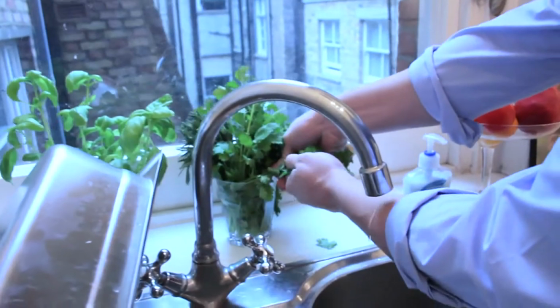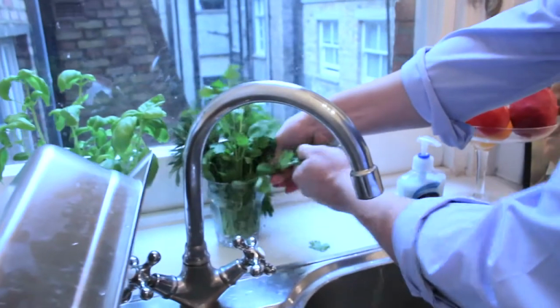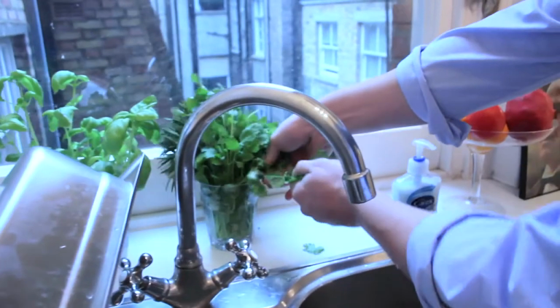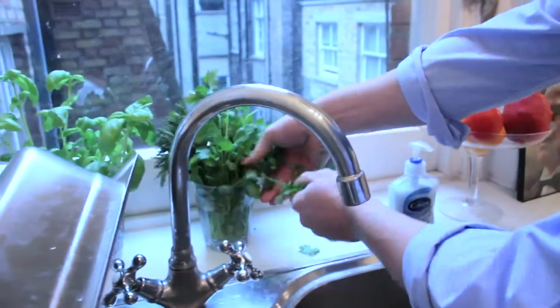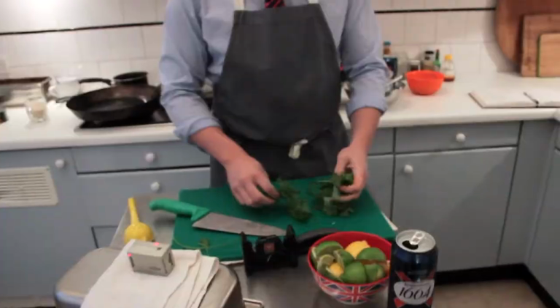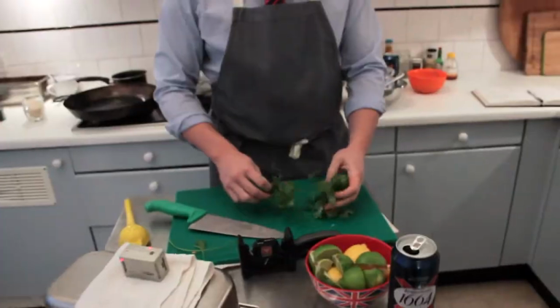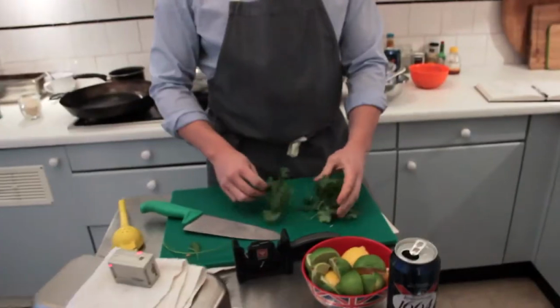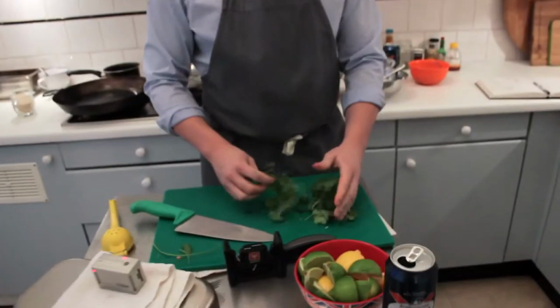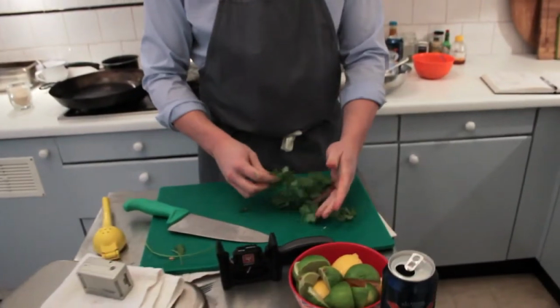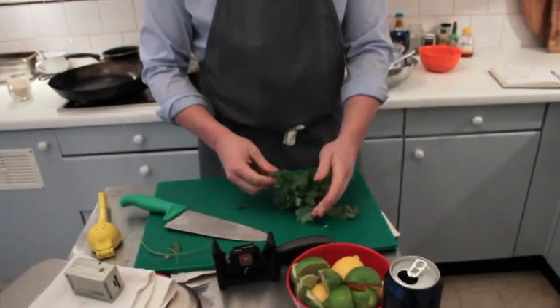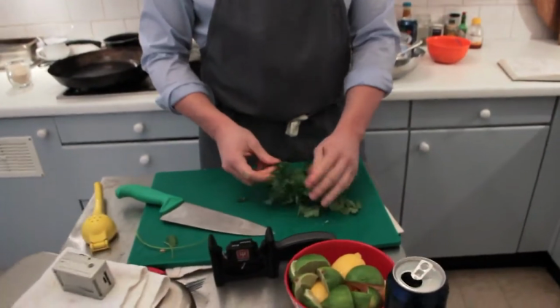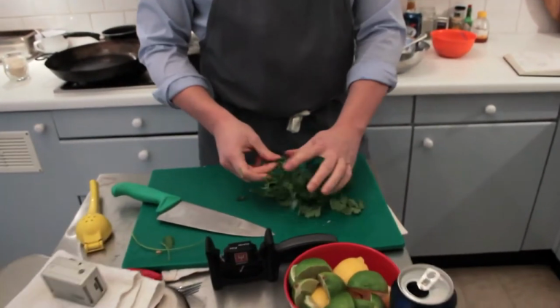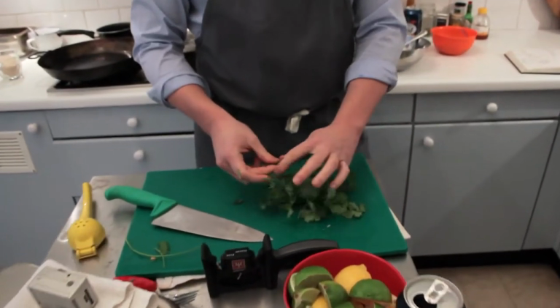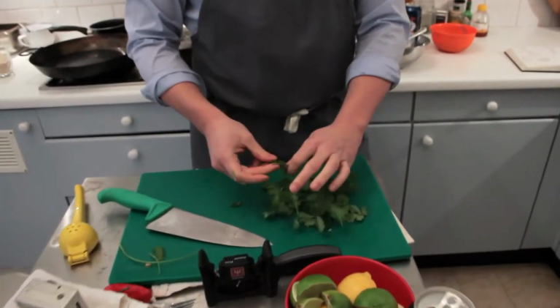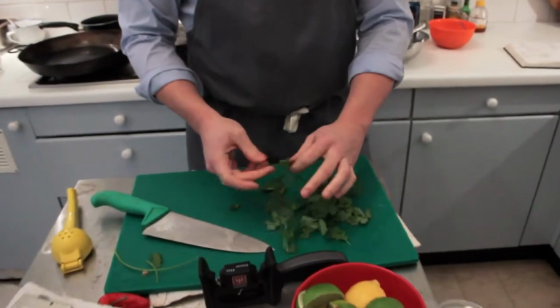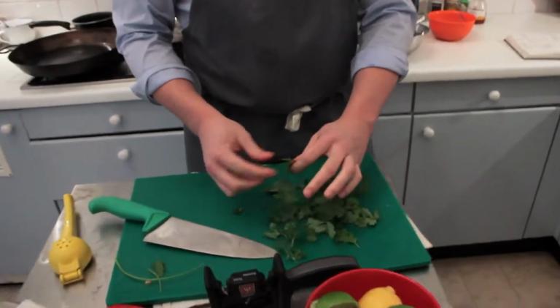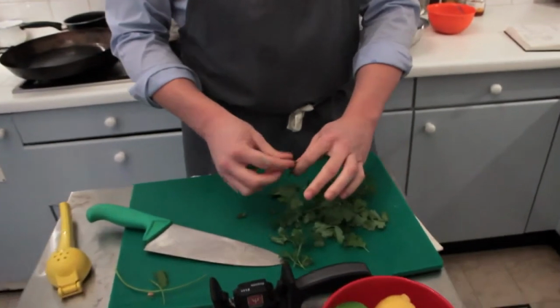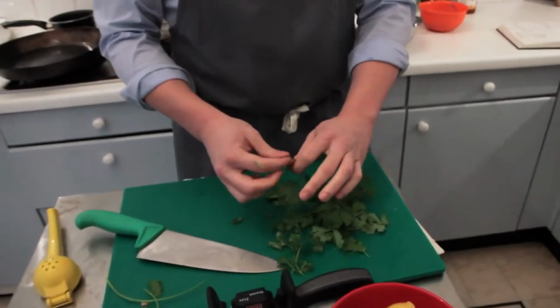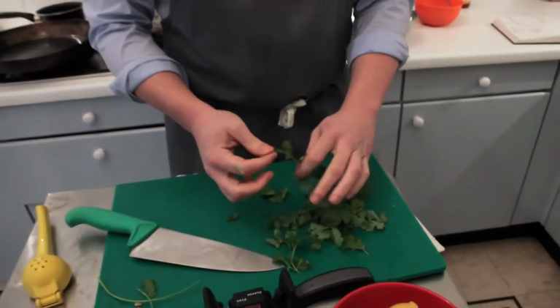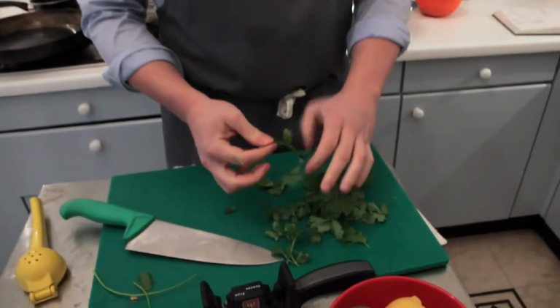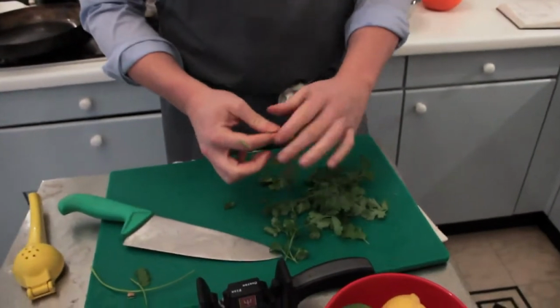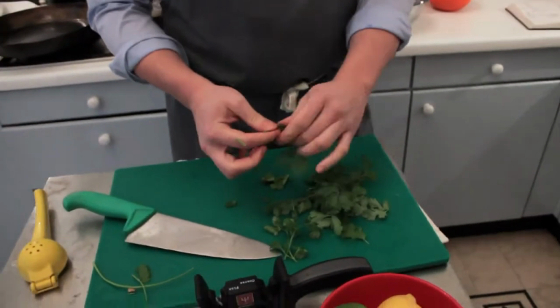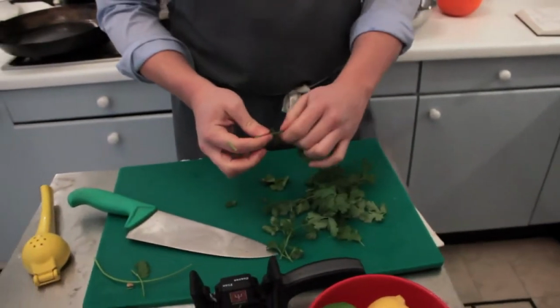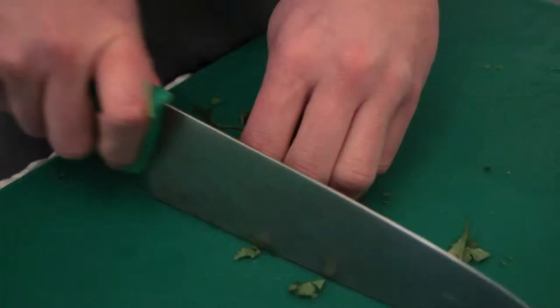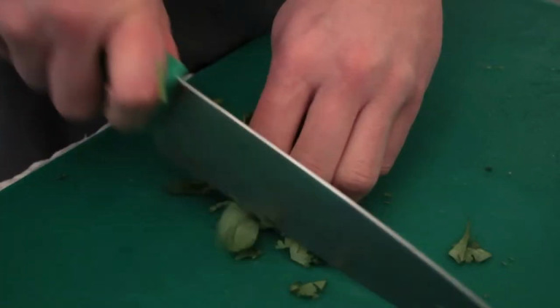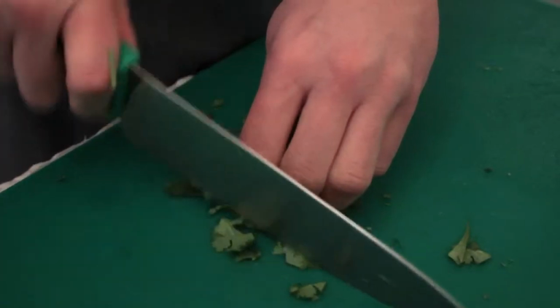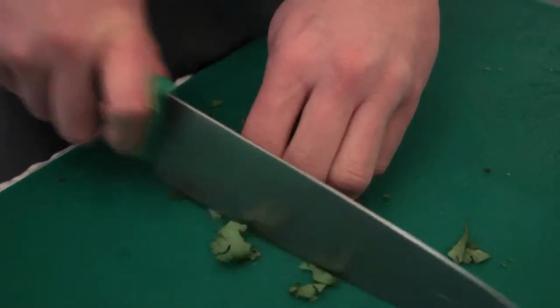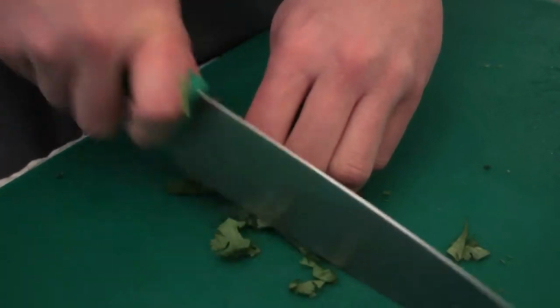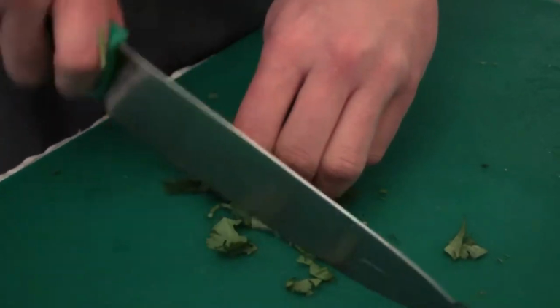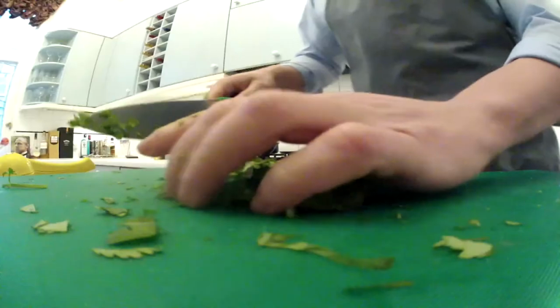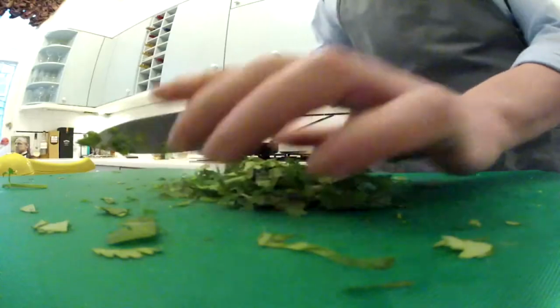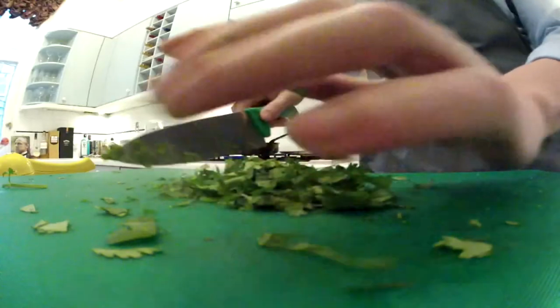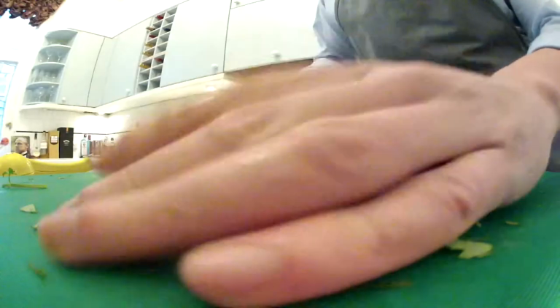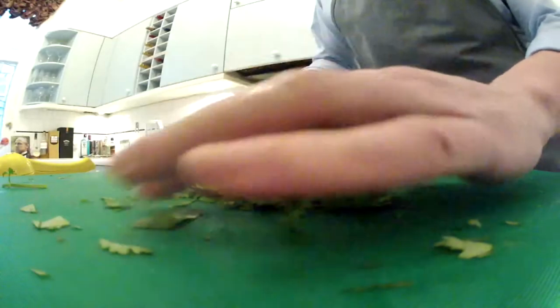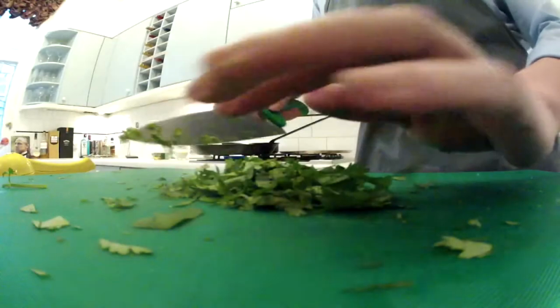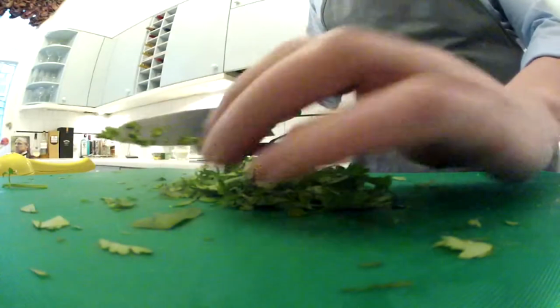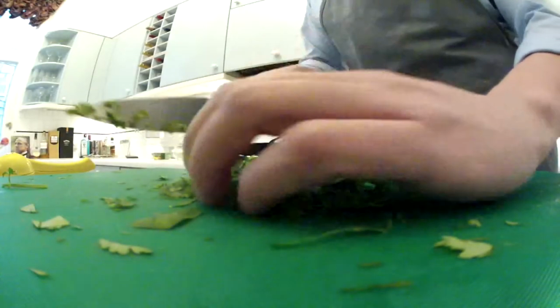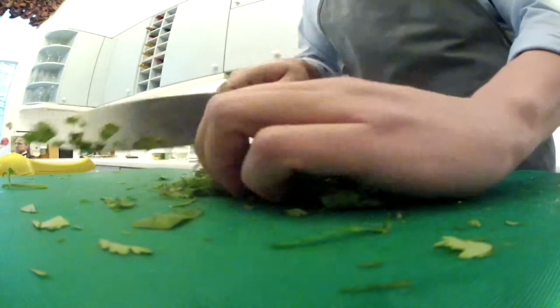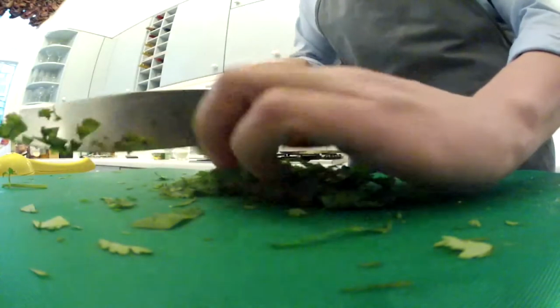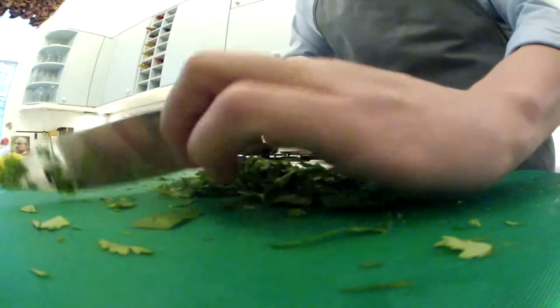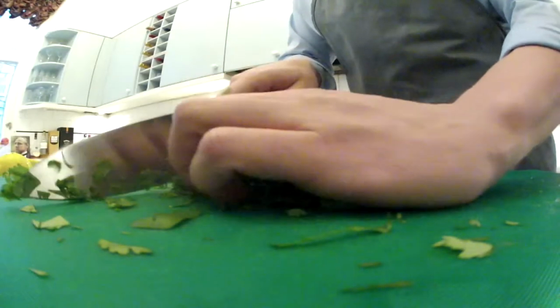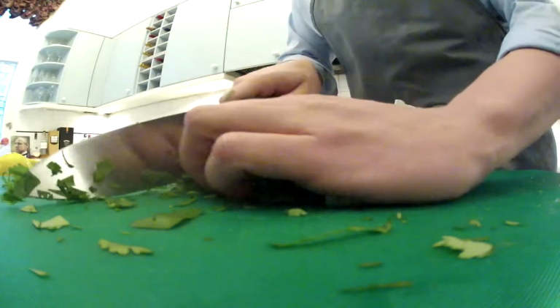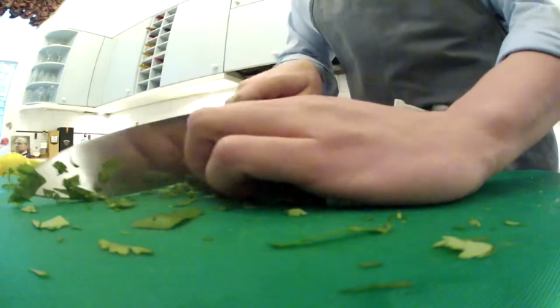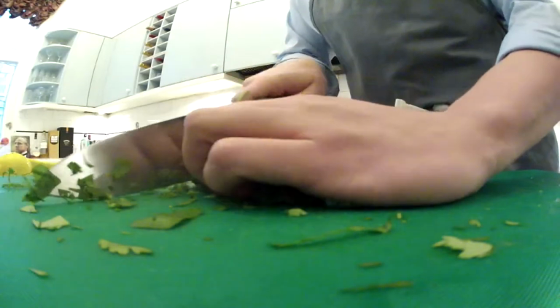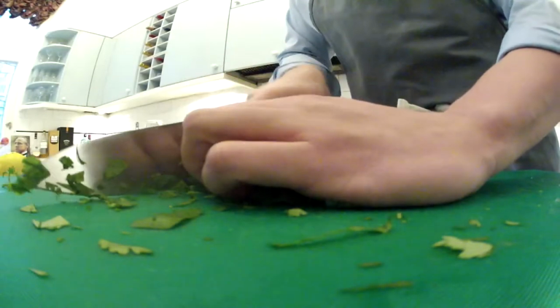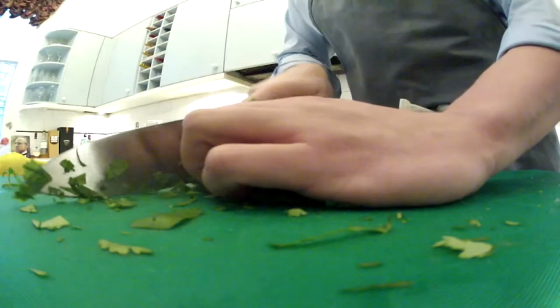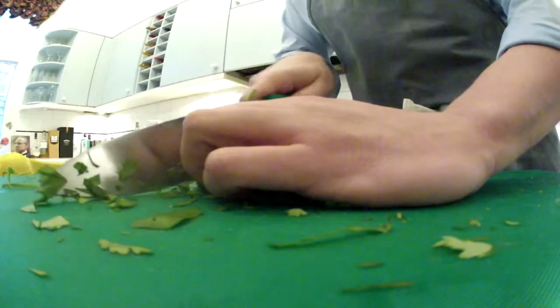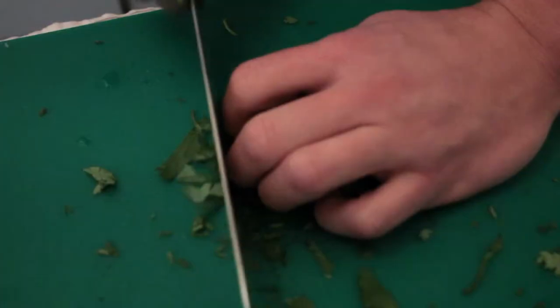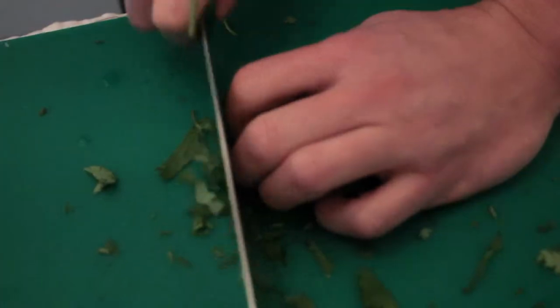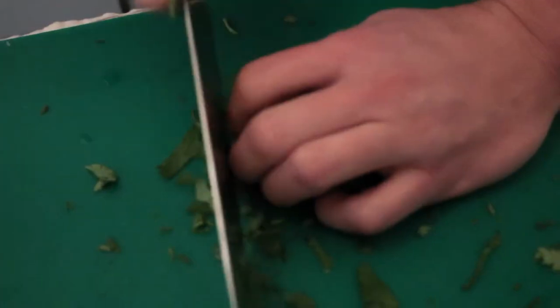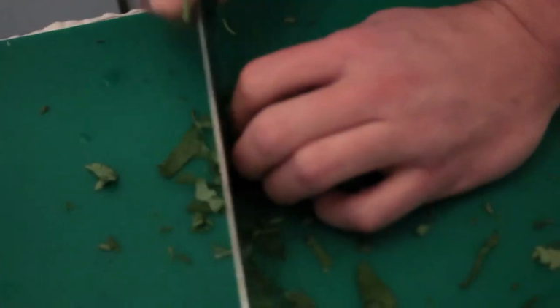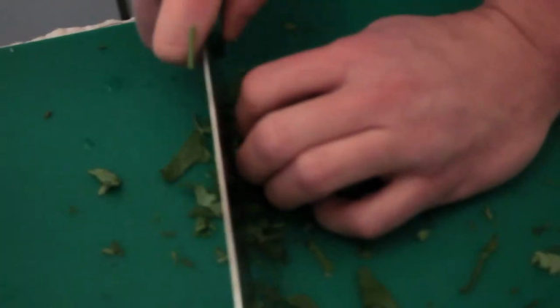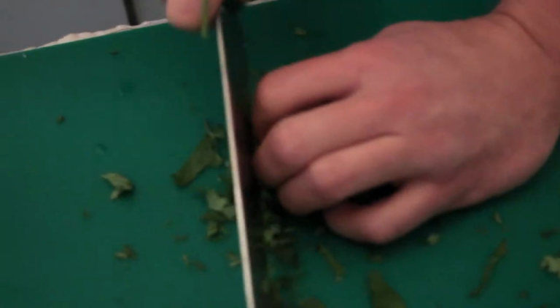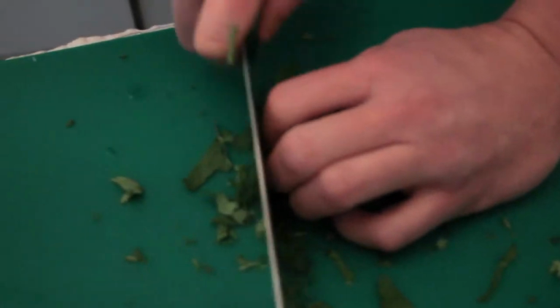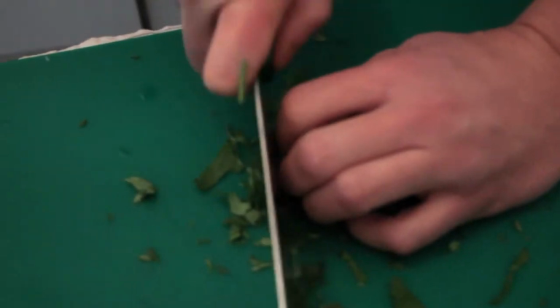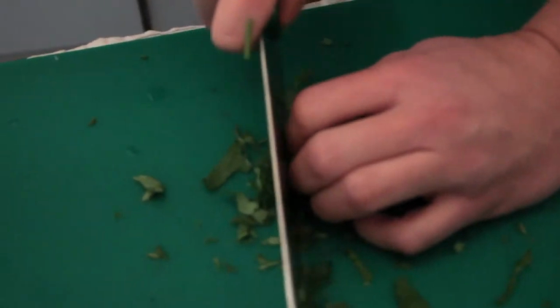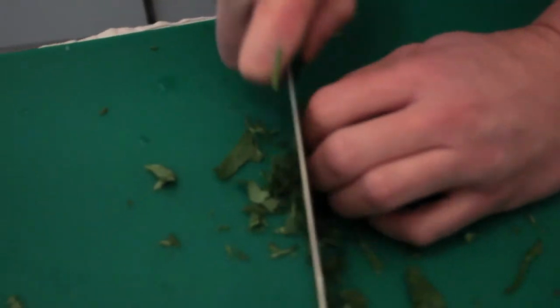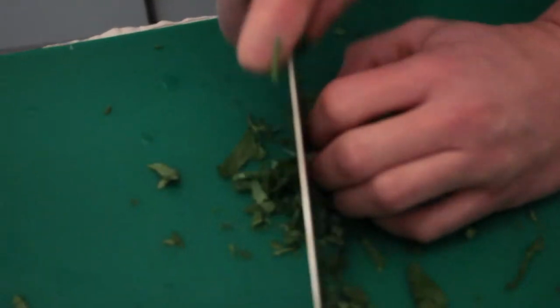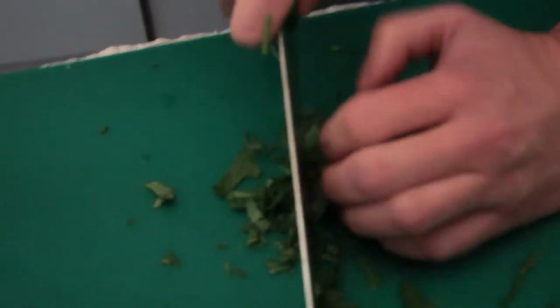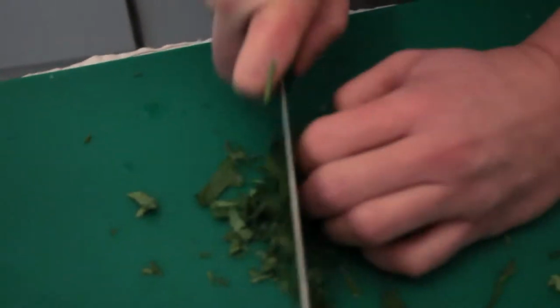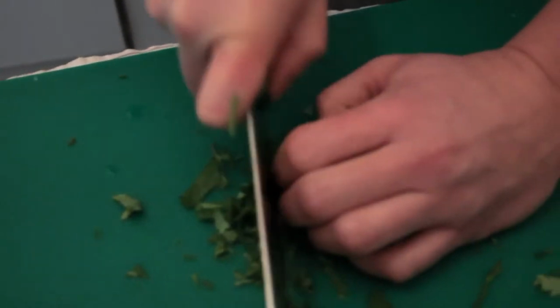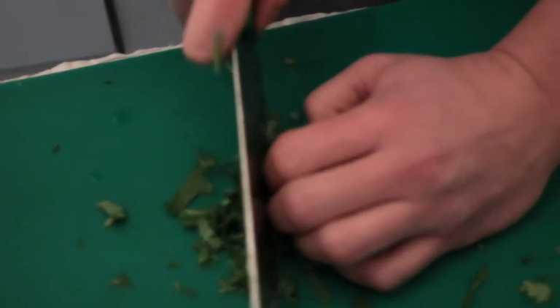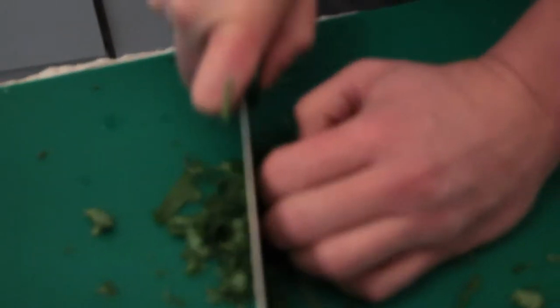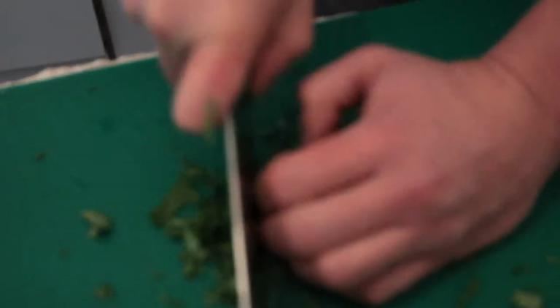Try to get the big stocky stems out. I like my coriander to be light, fluffy, and not bruised.